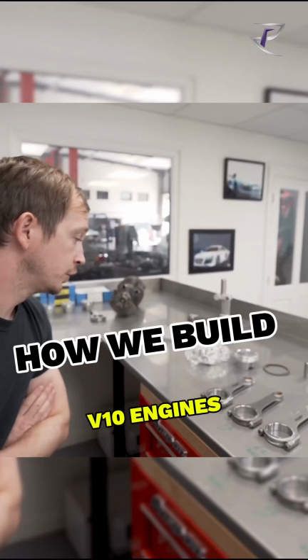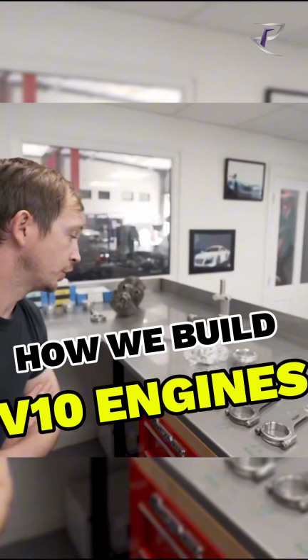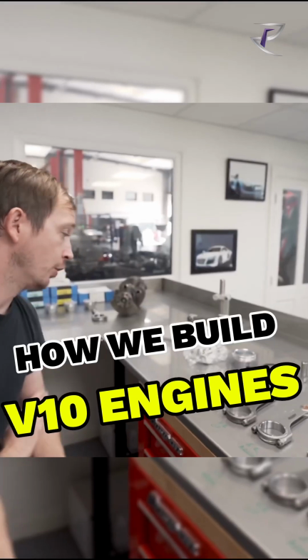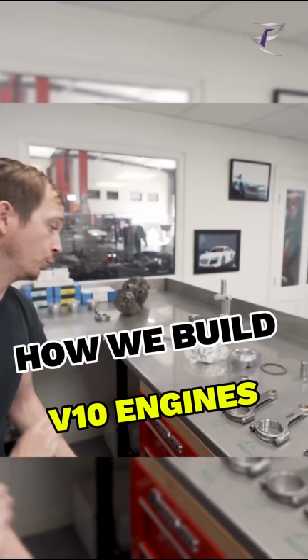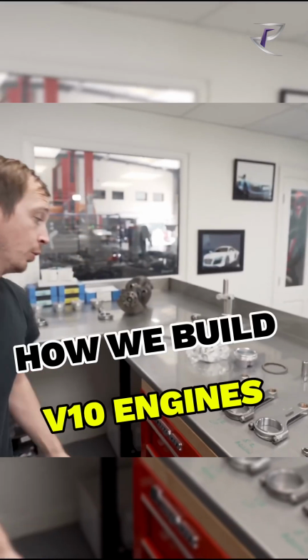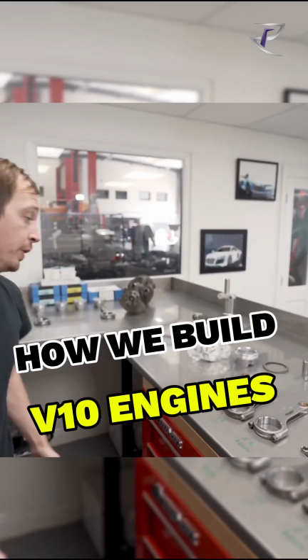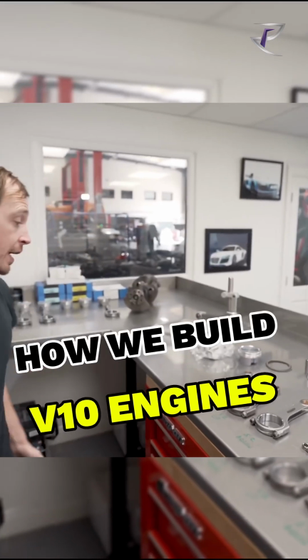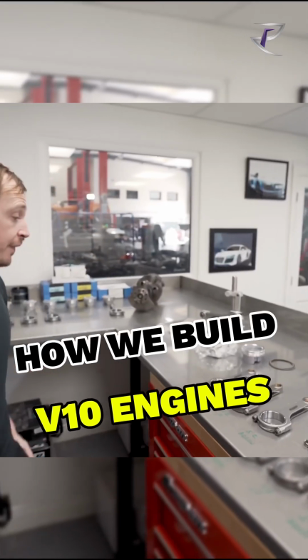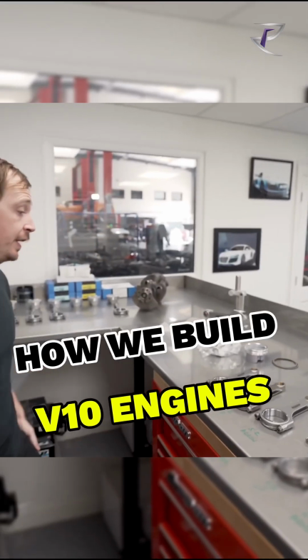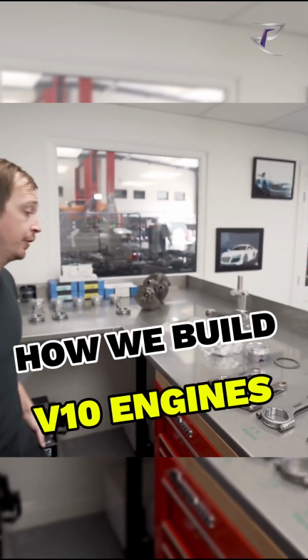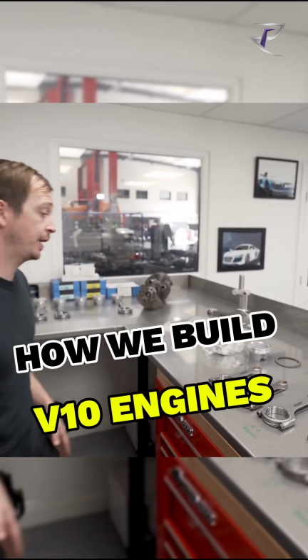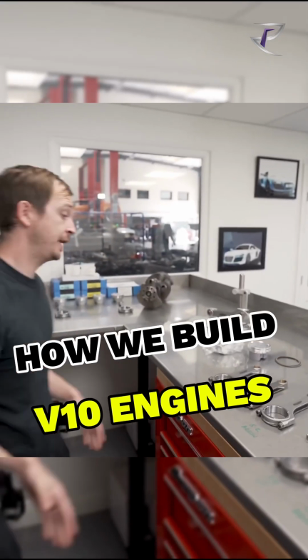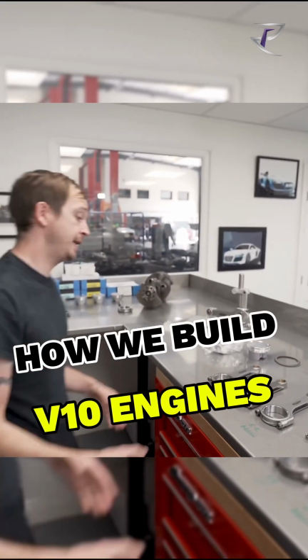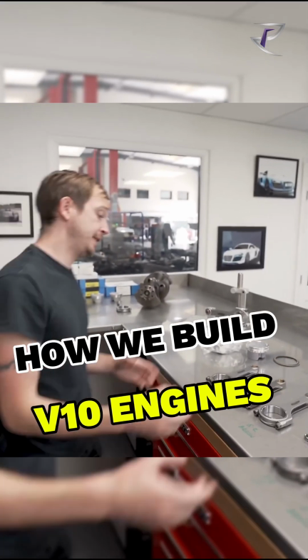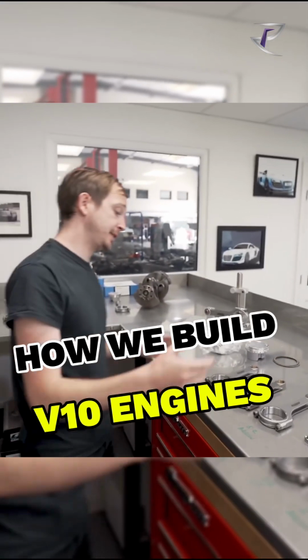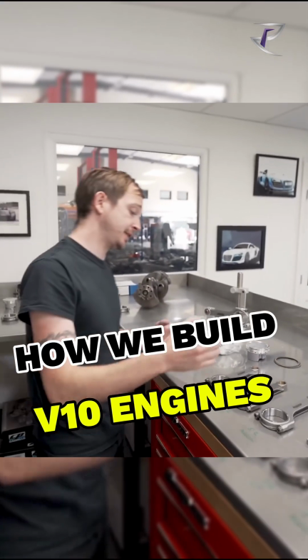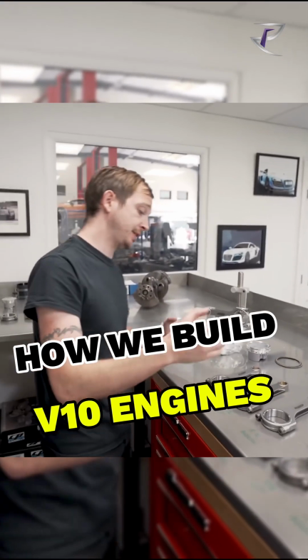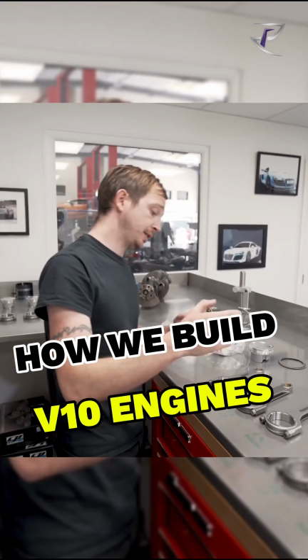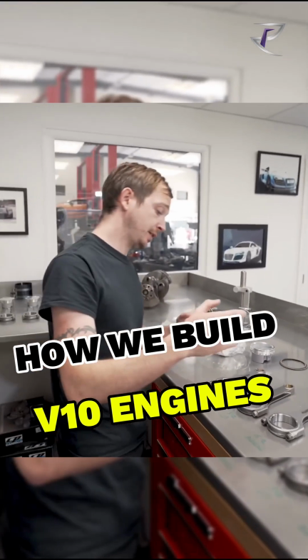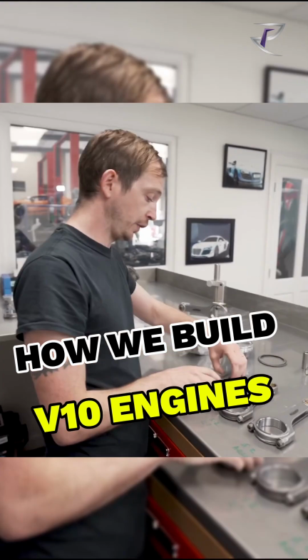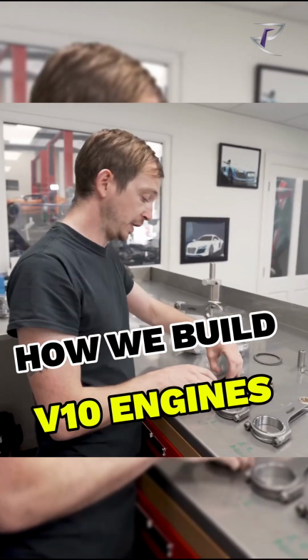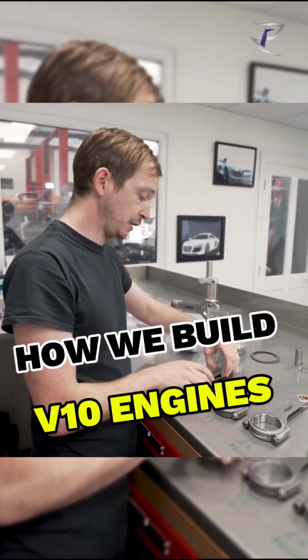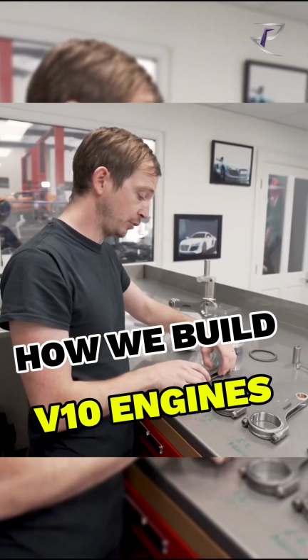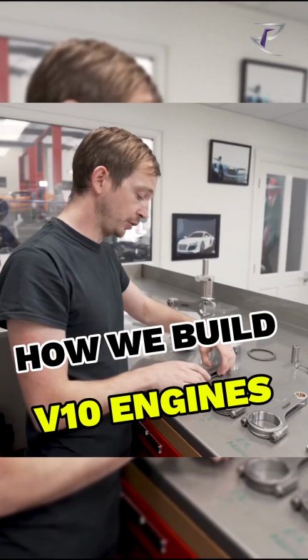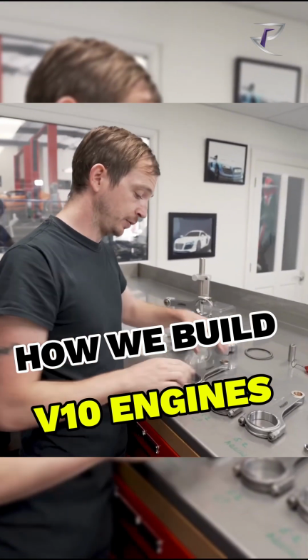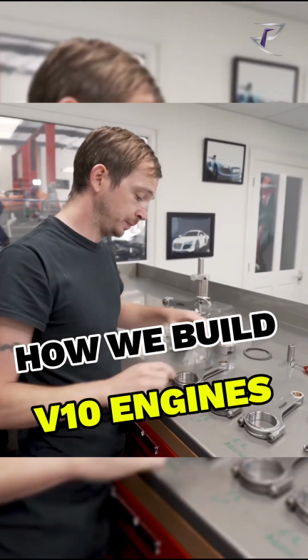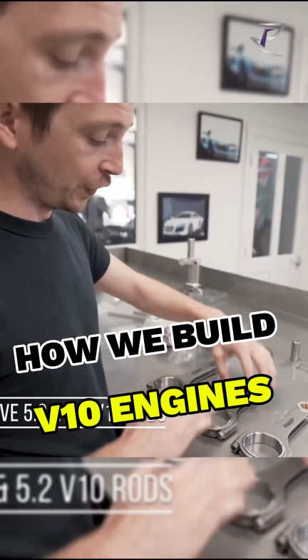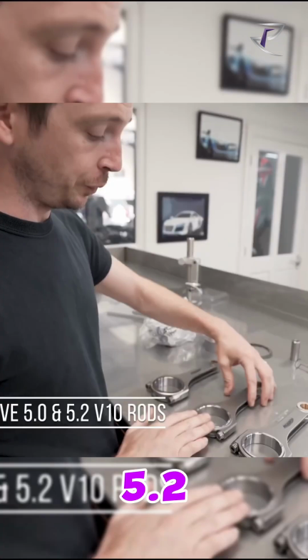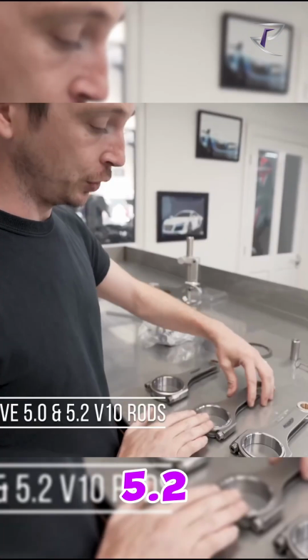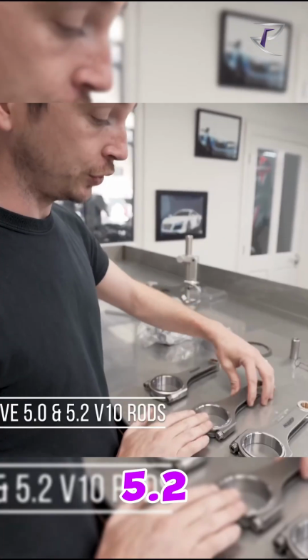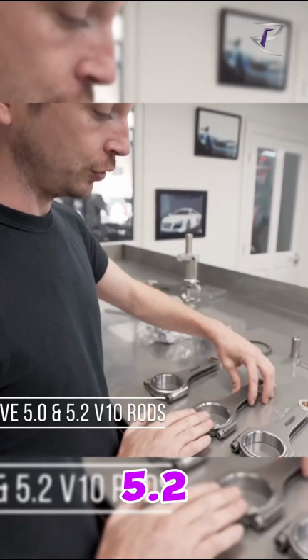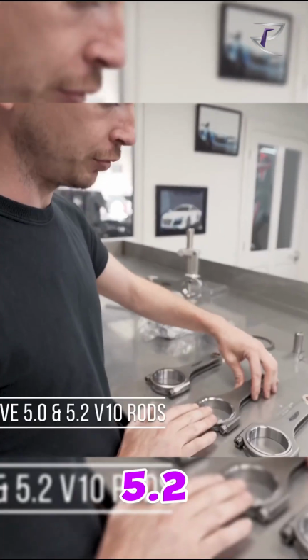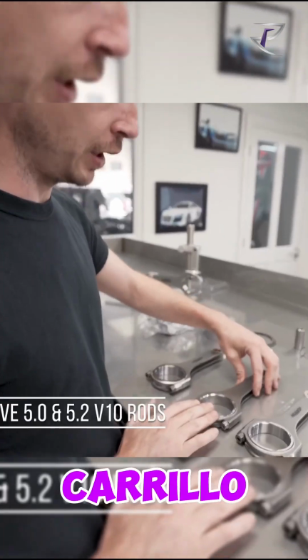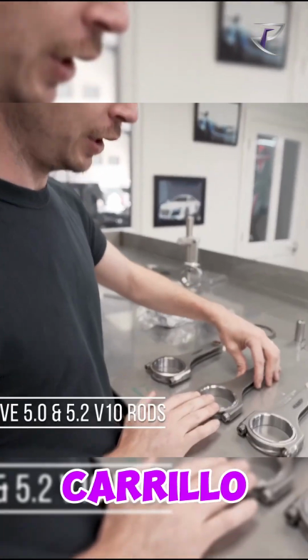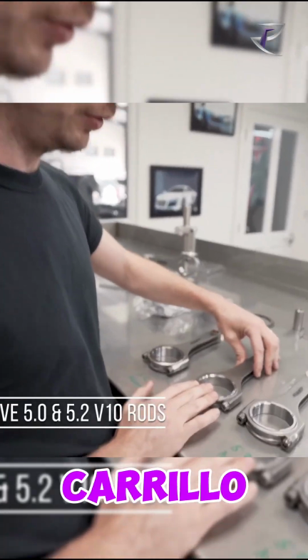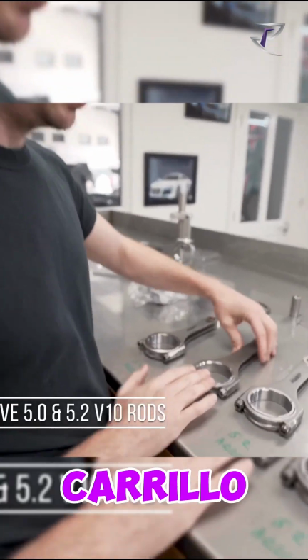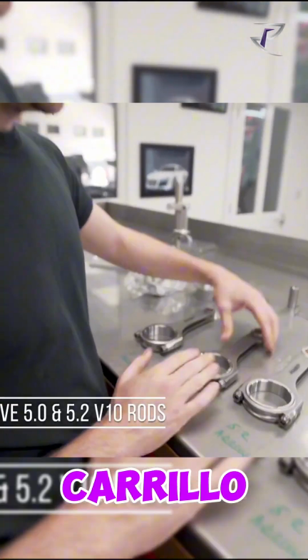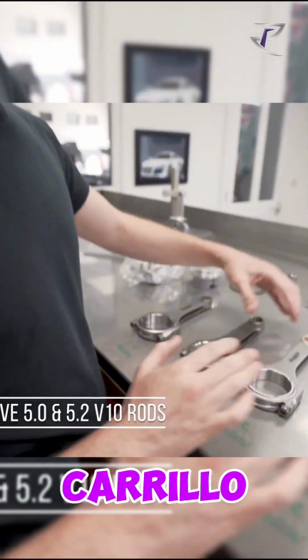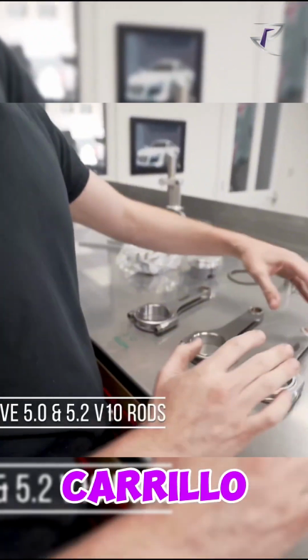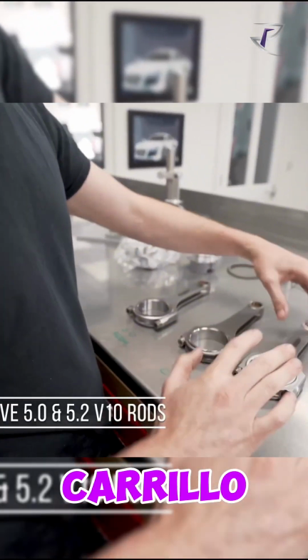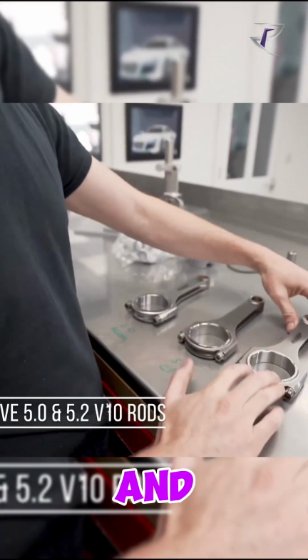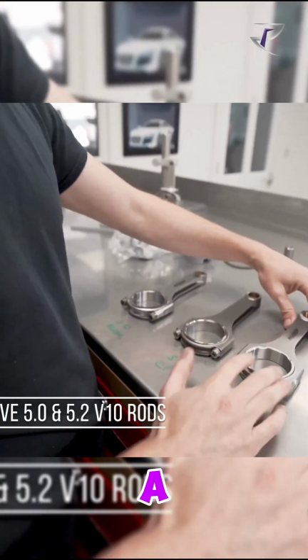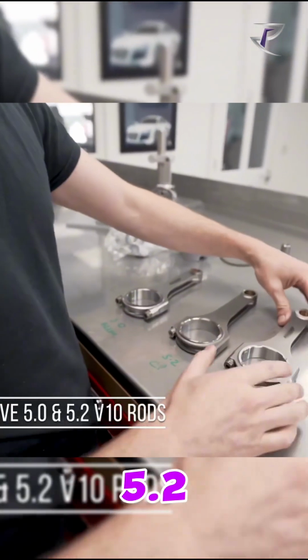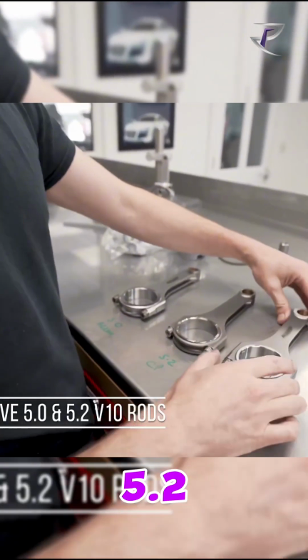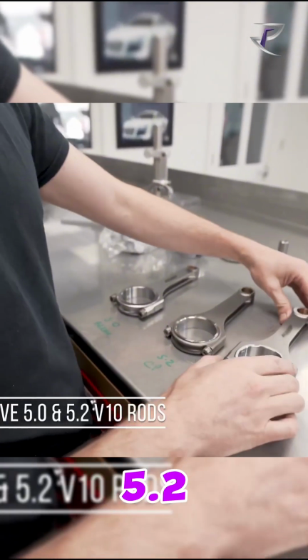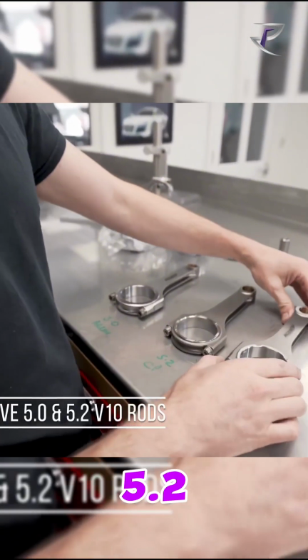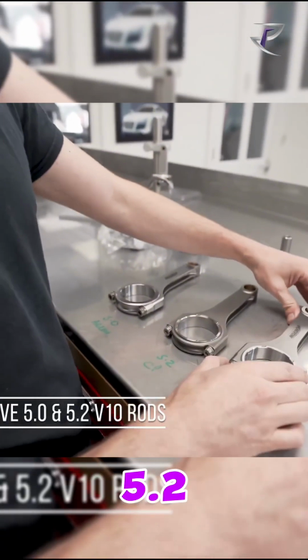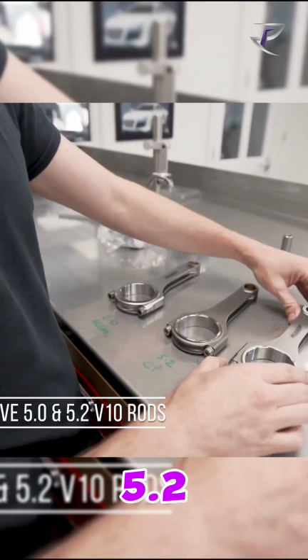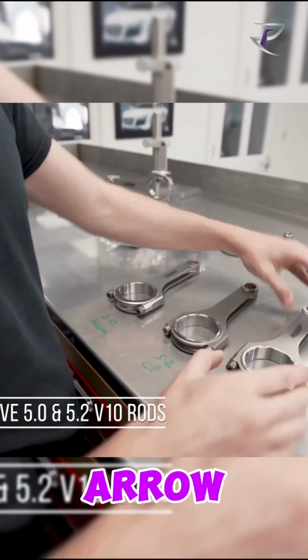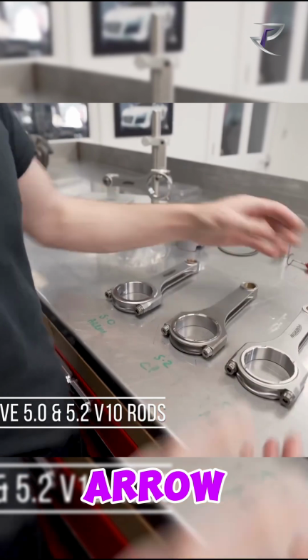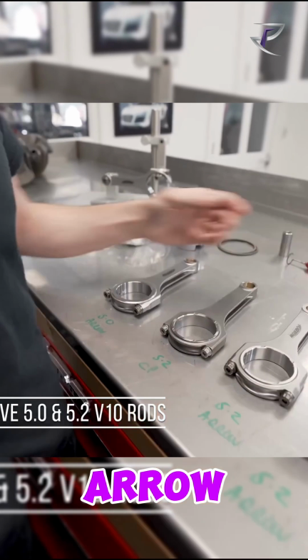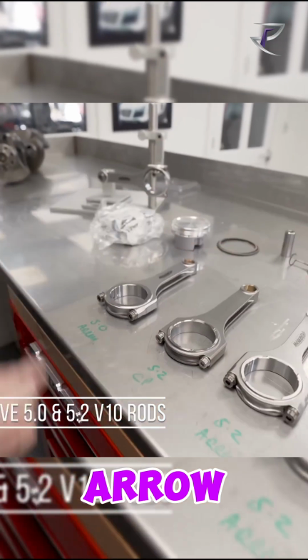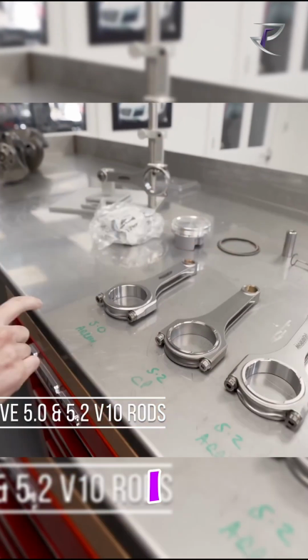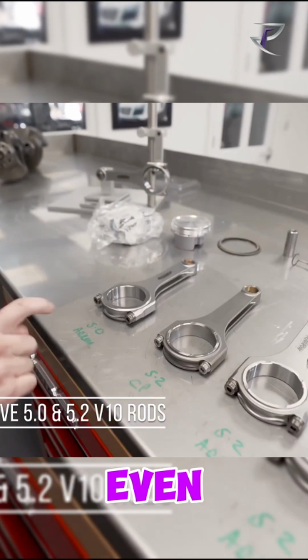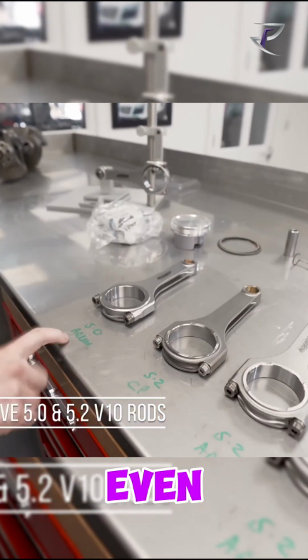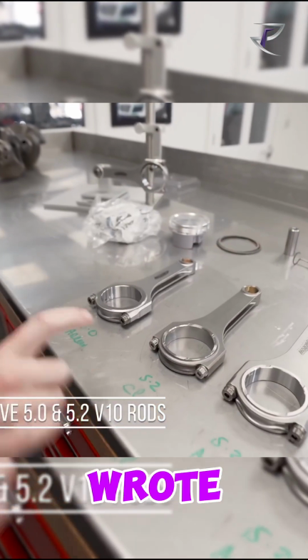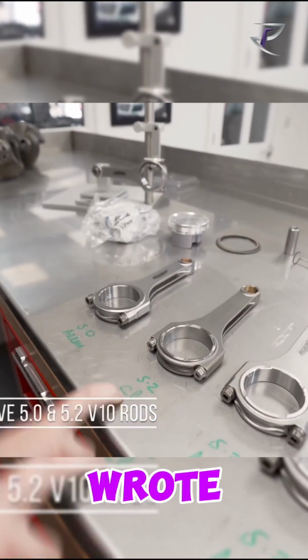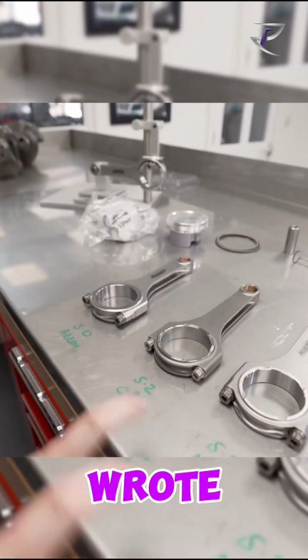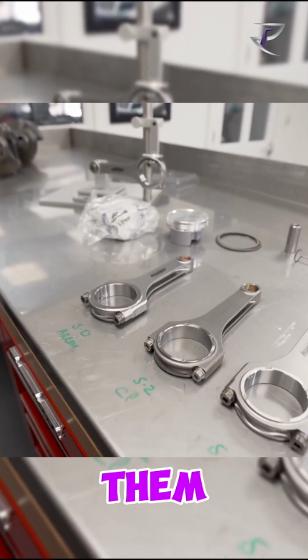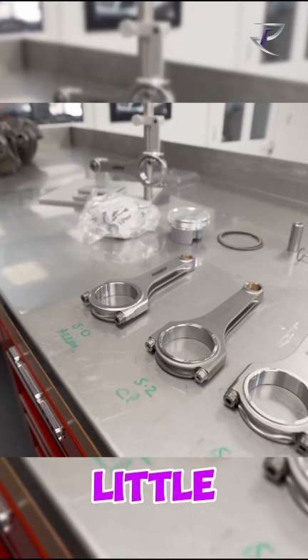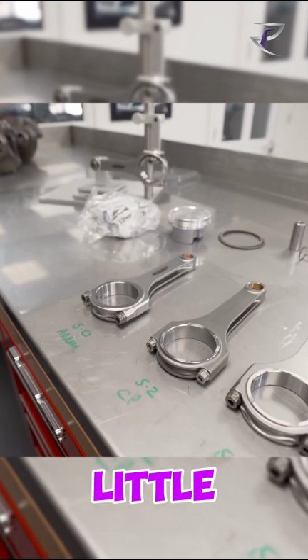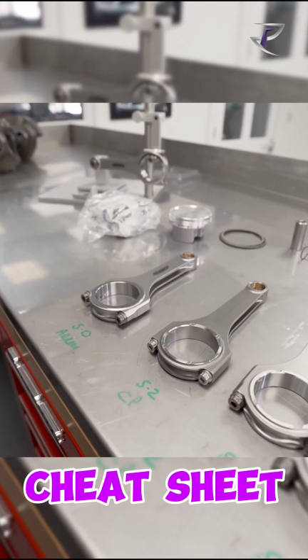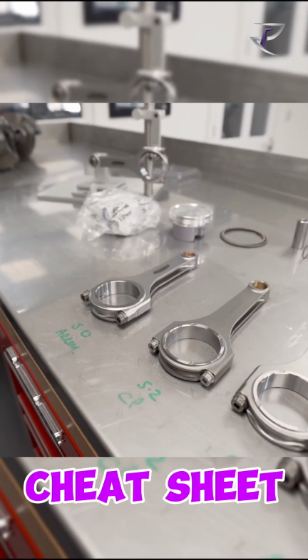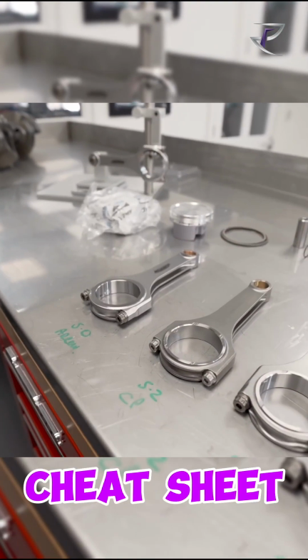What we have here is a 5 litre rod, a 5.2 Kryllo, and a 5.2 Arrow. I even wrote down my little cheat sheet.